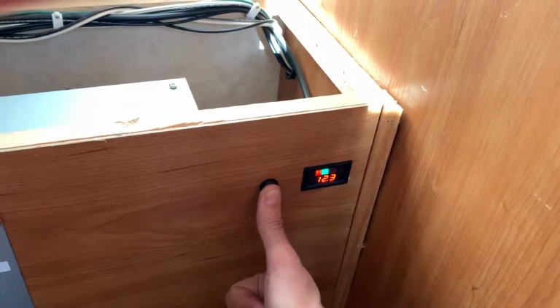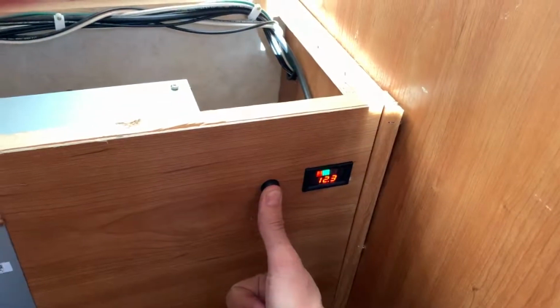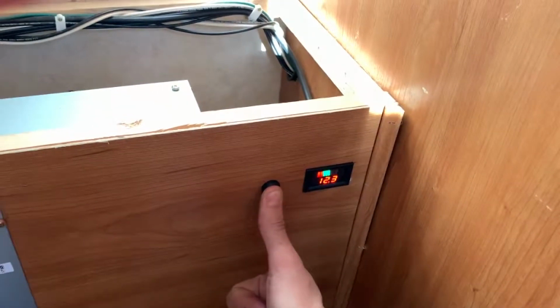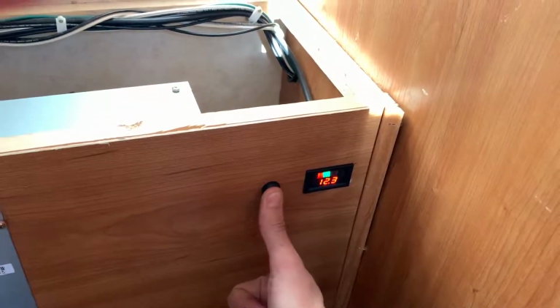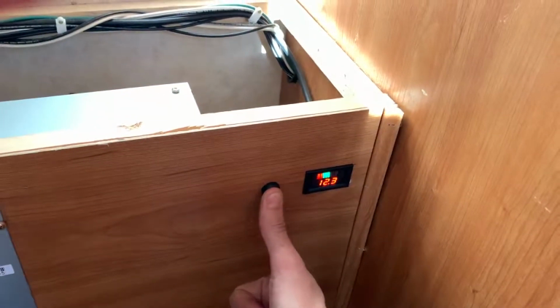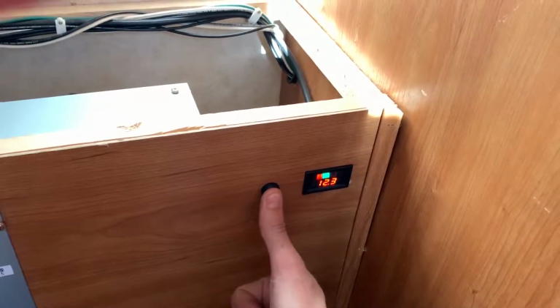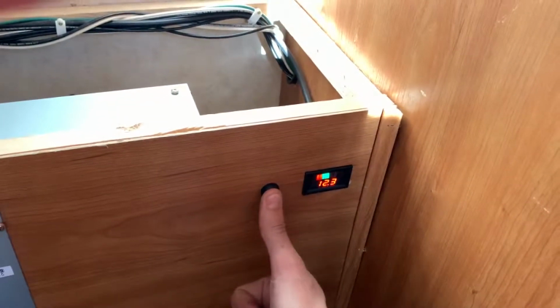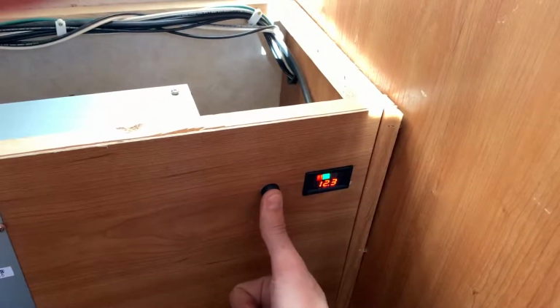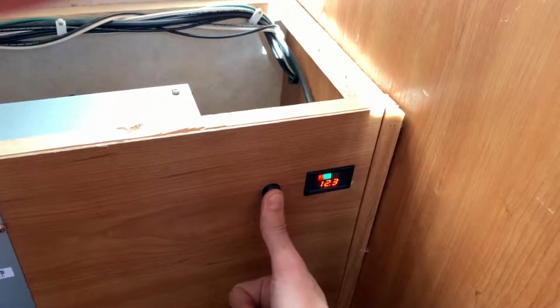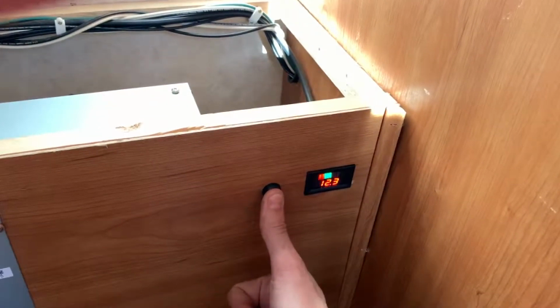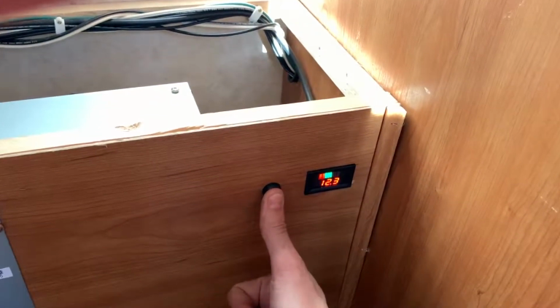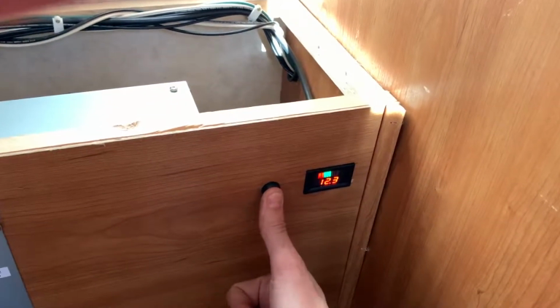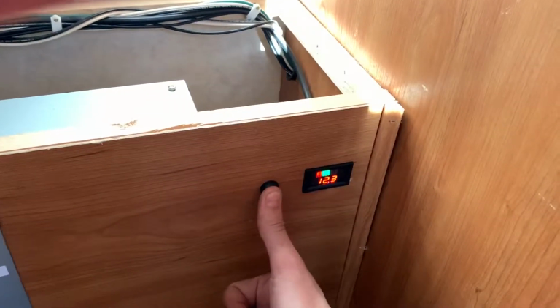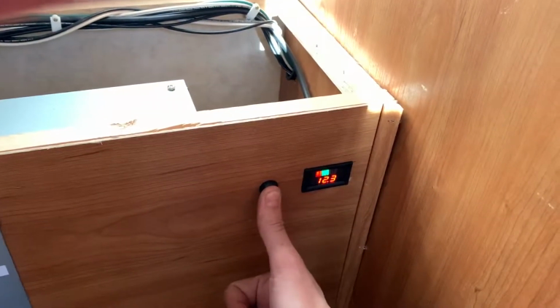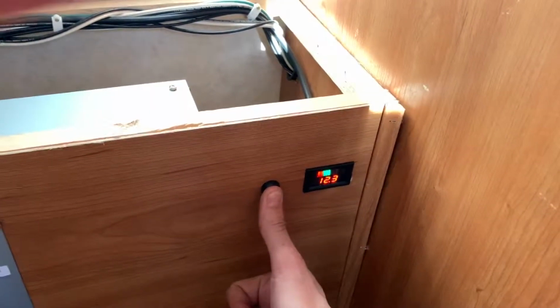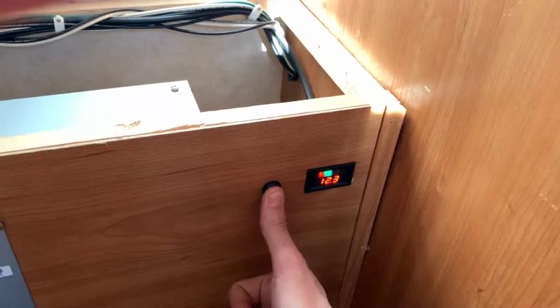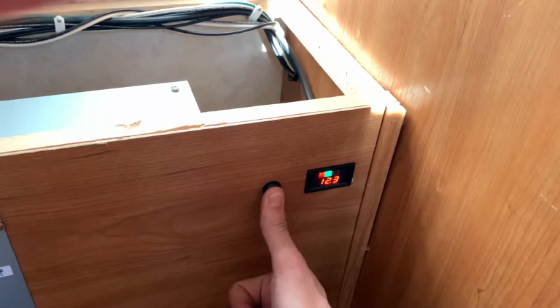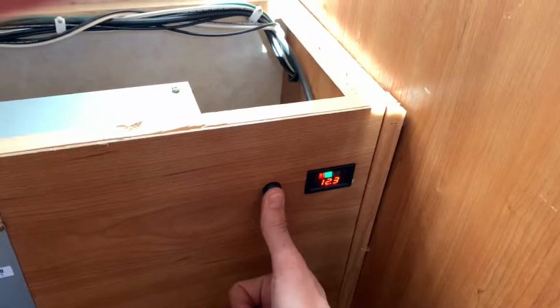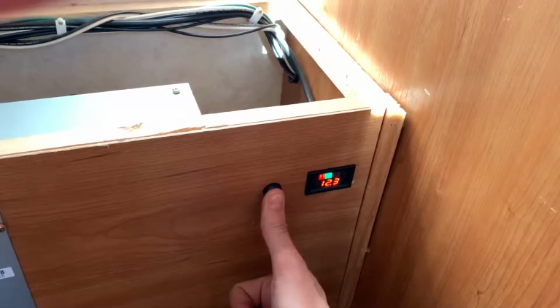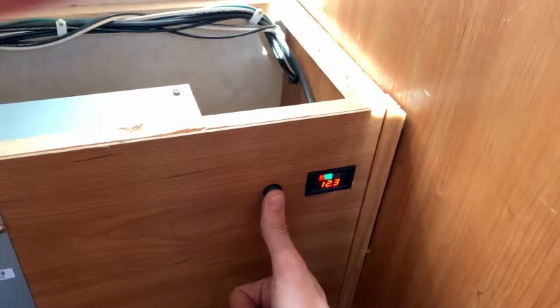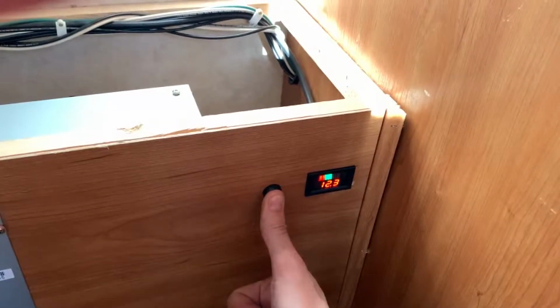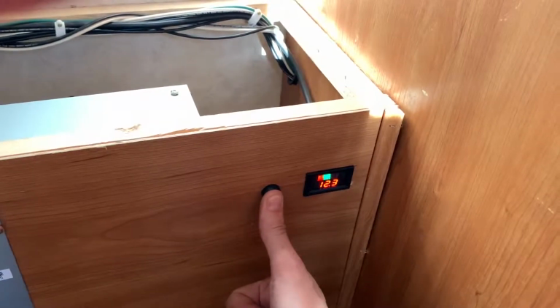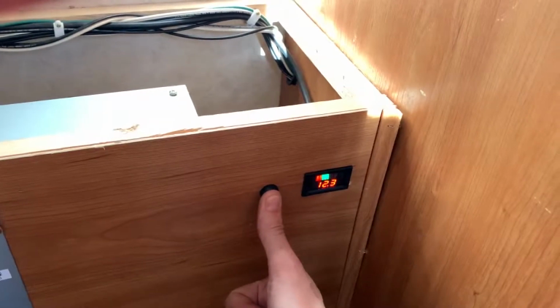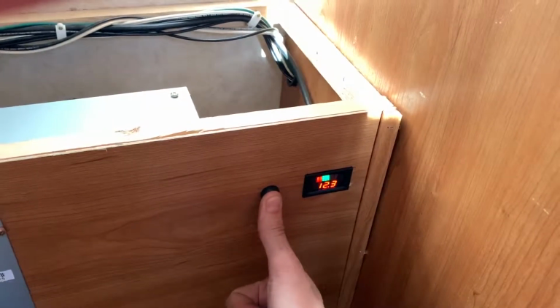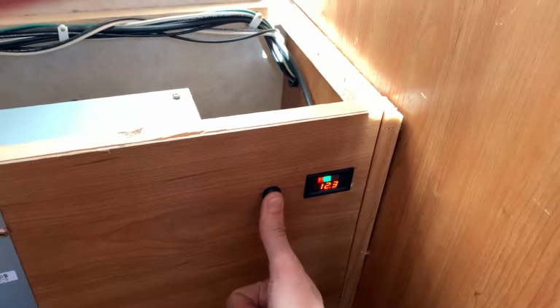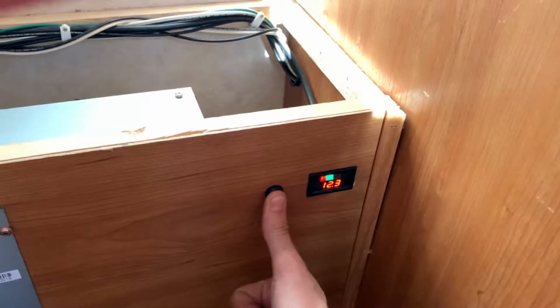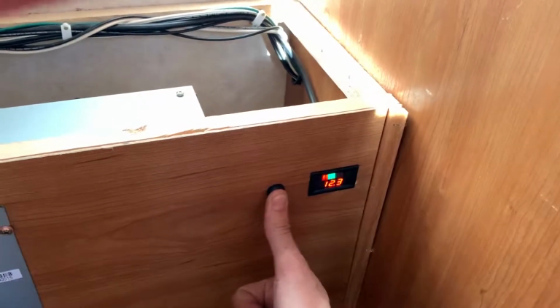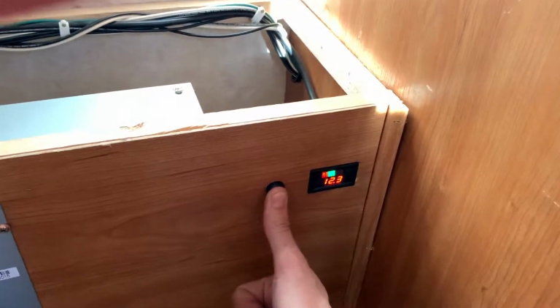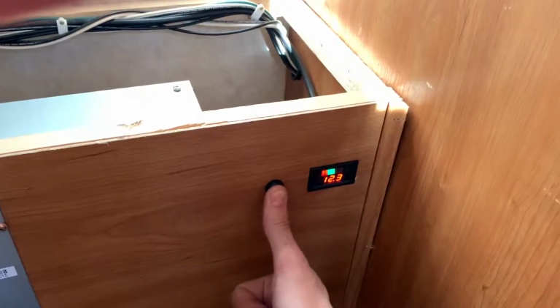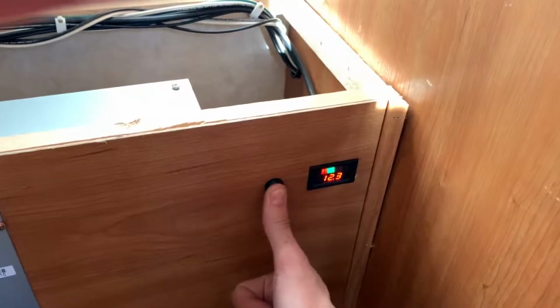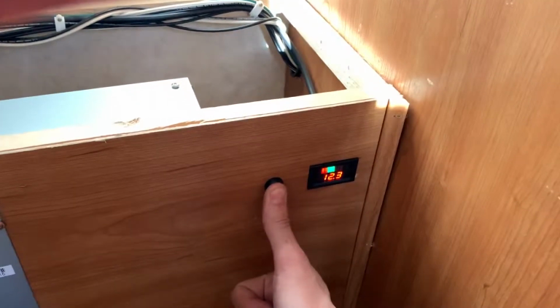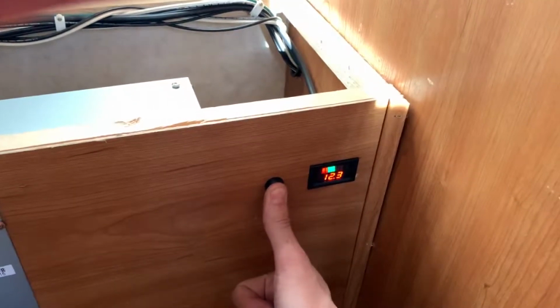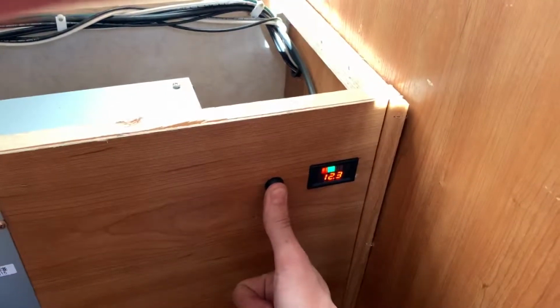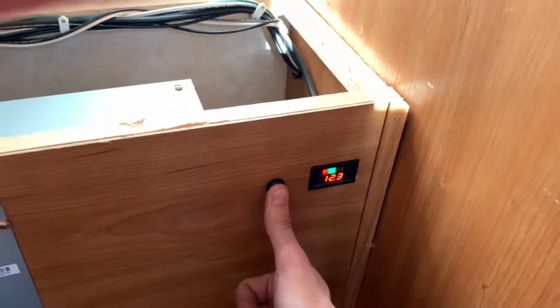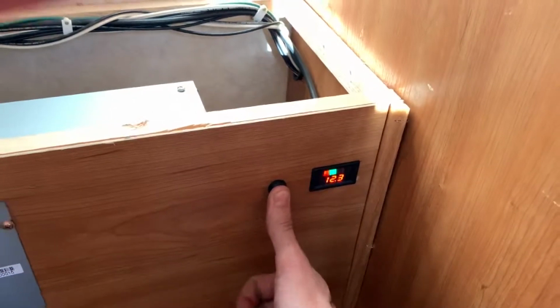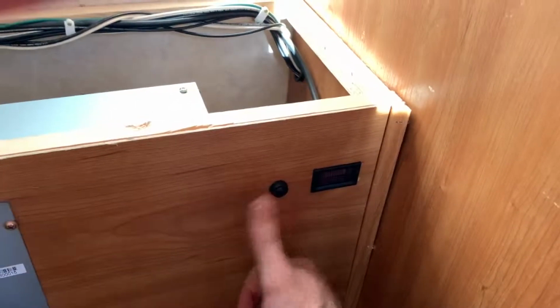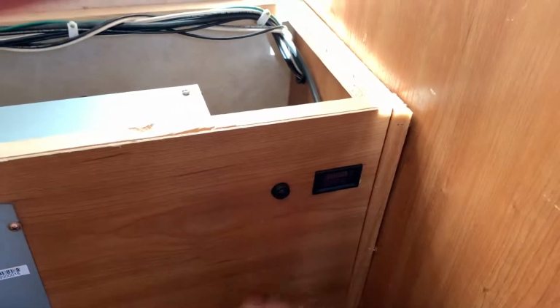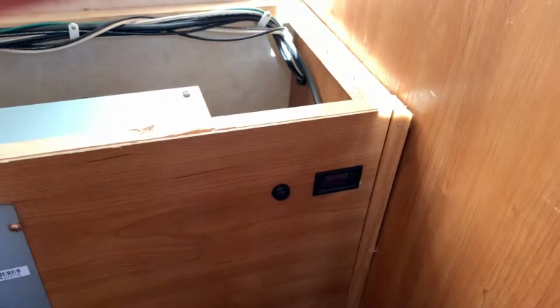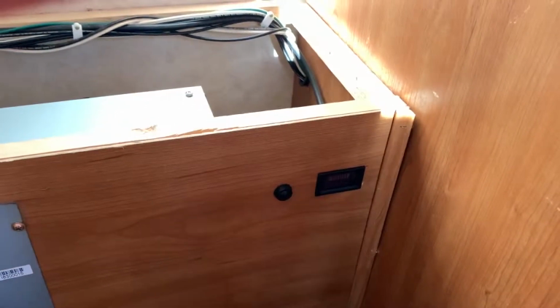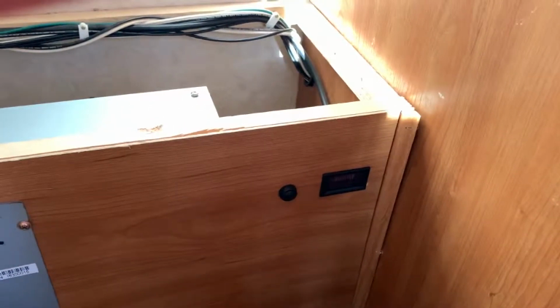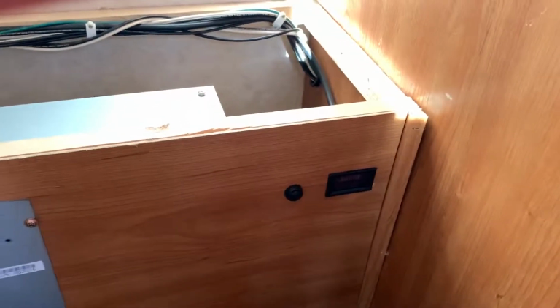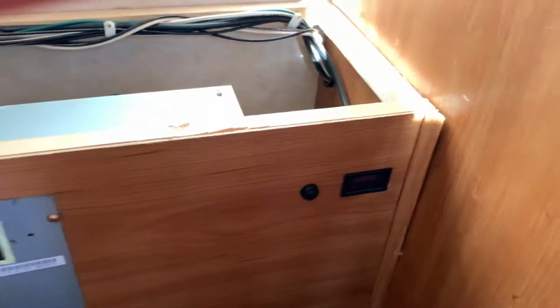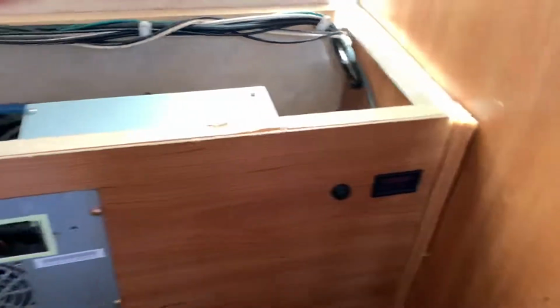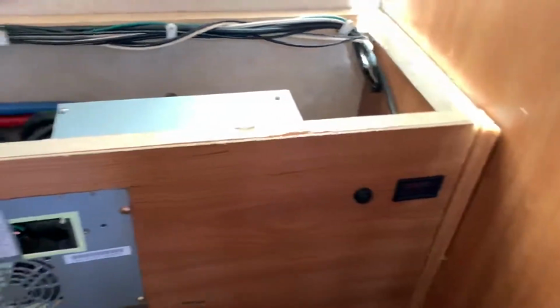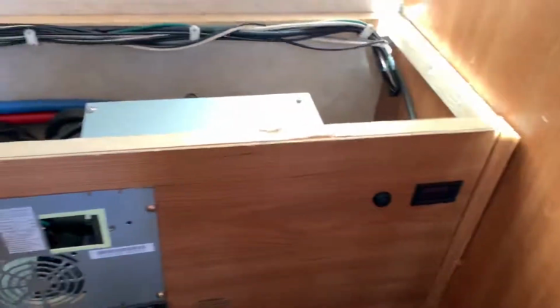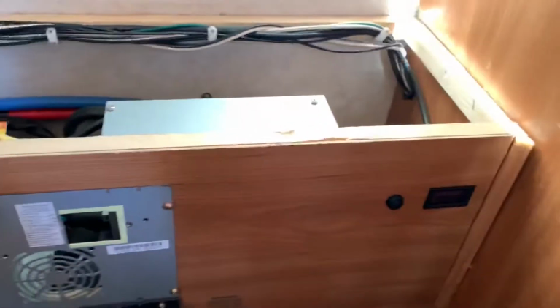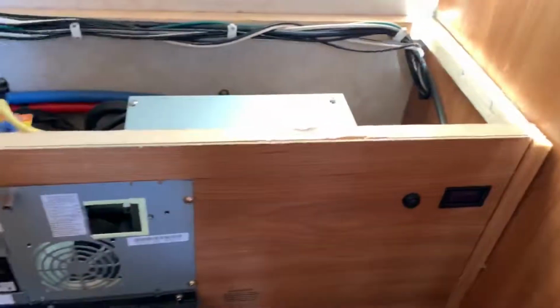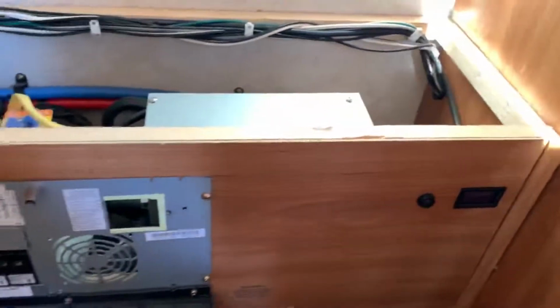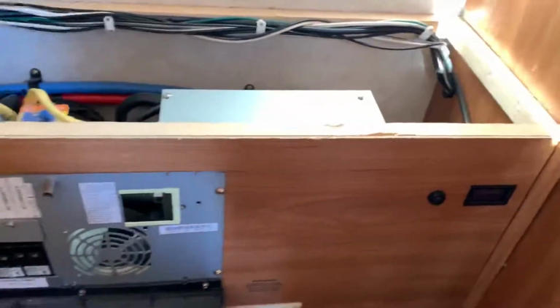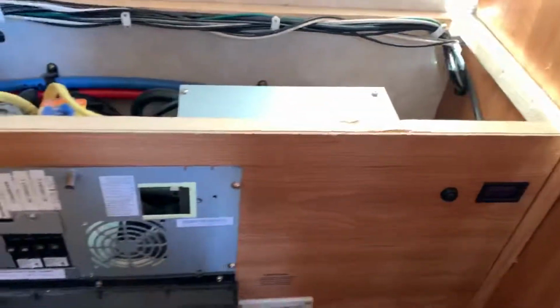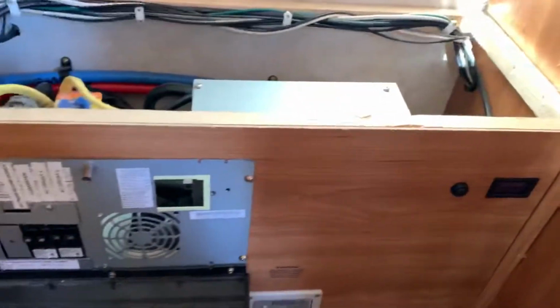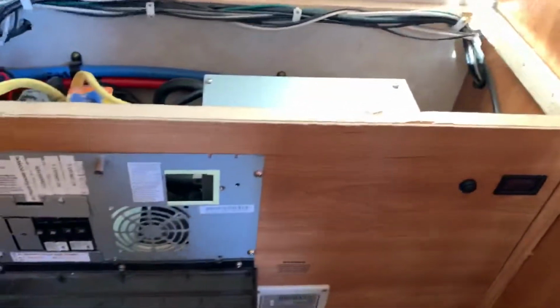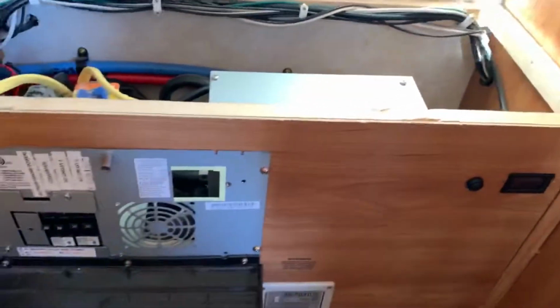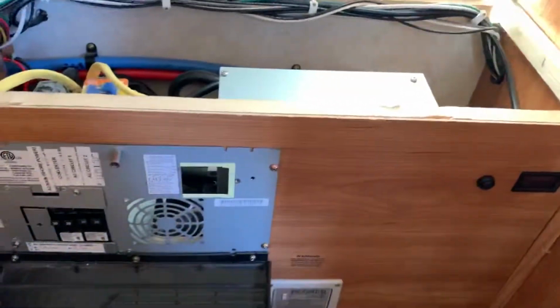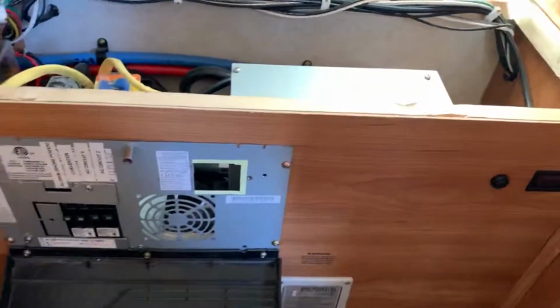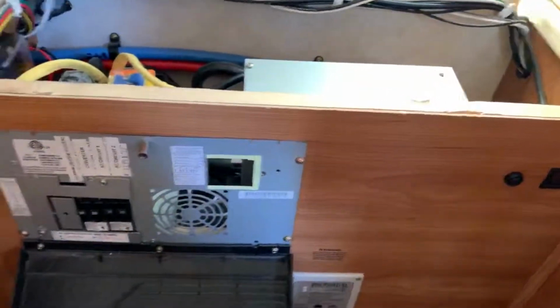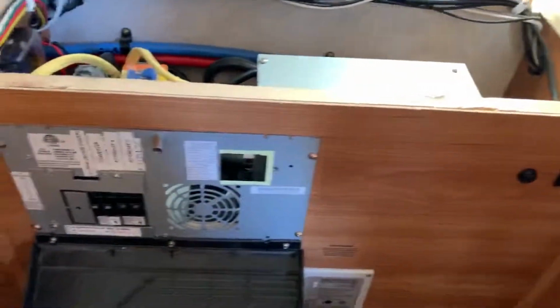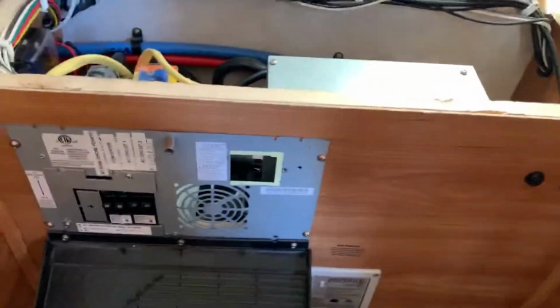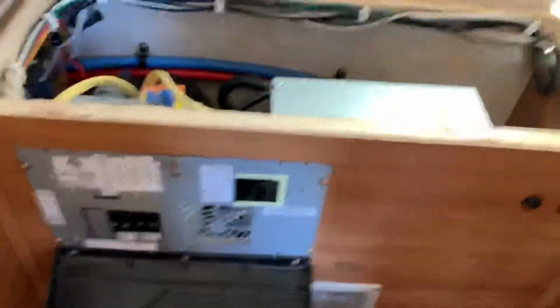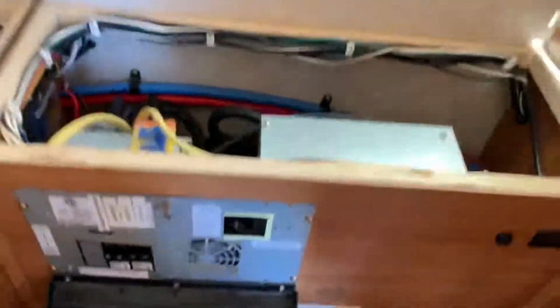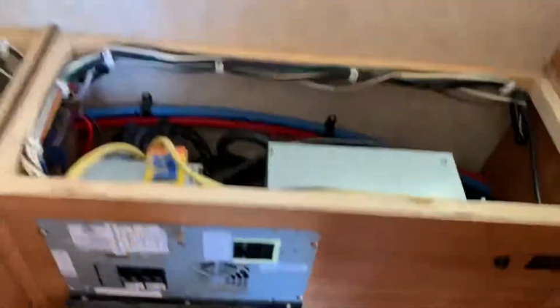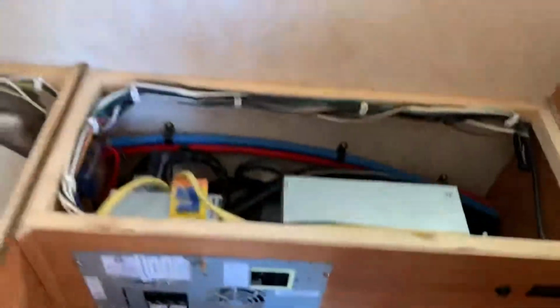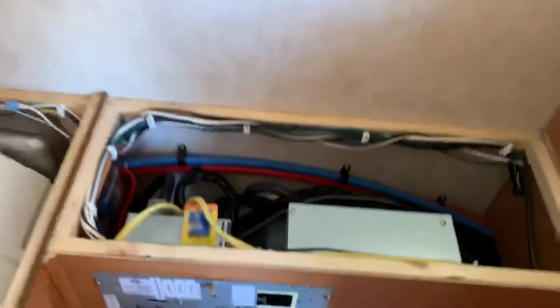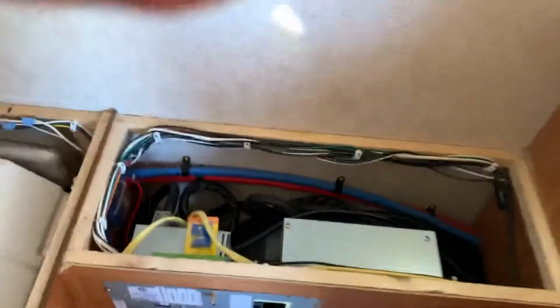One little bonus is I added a battery indicator here so that my wife can know if she needs to plug the camper in or not.